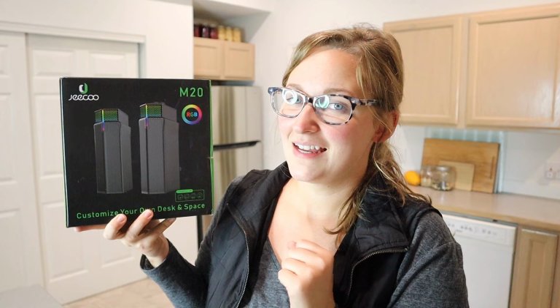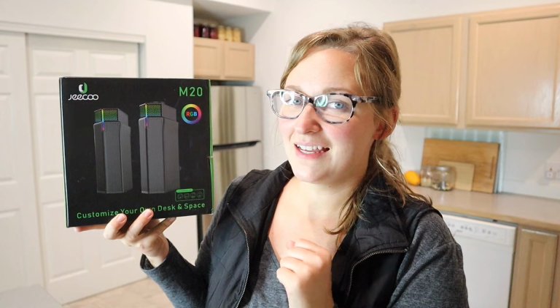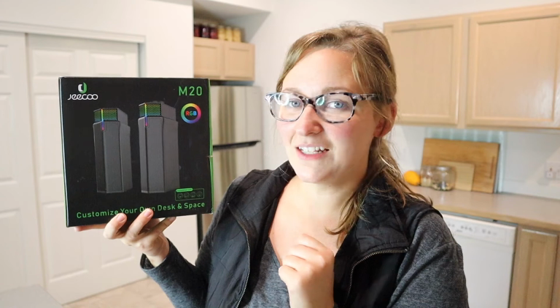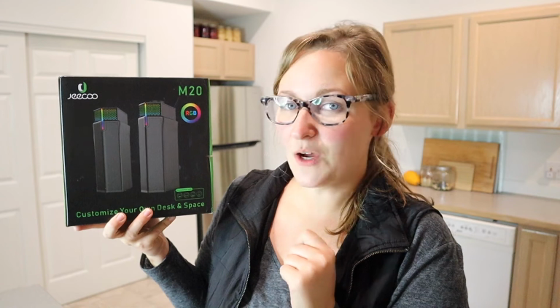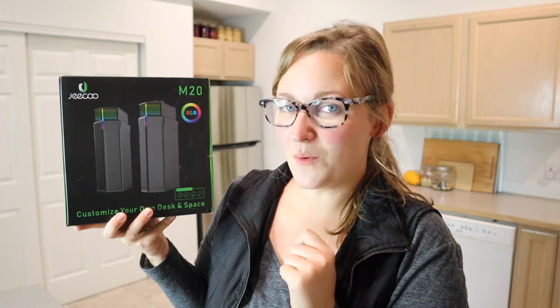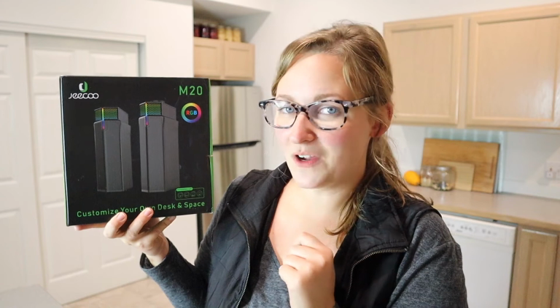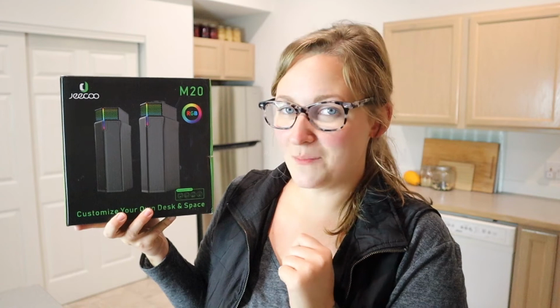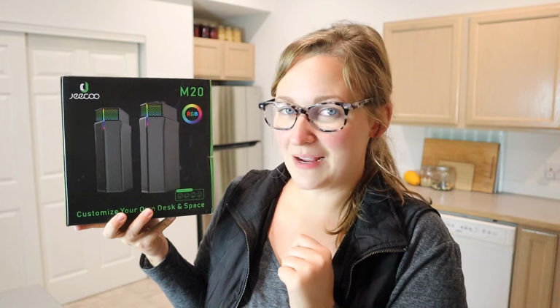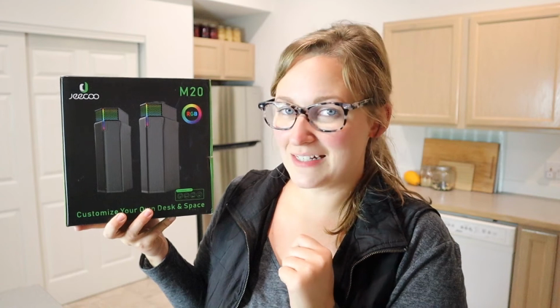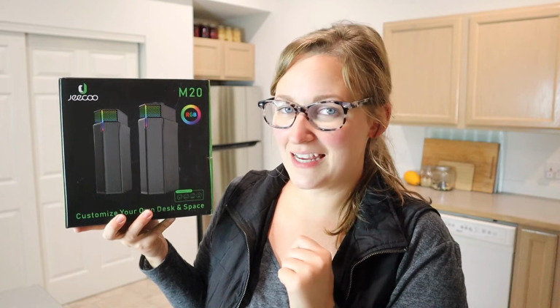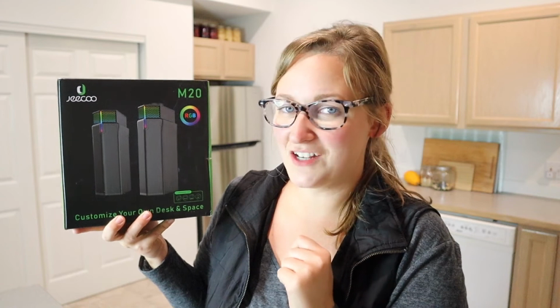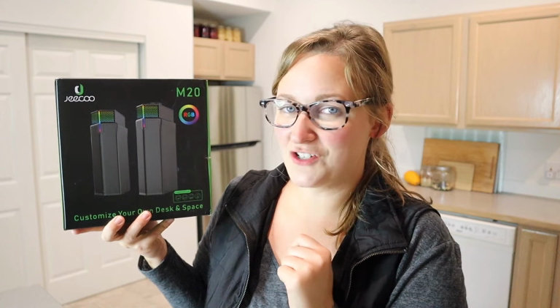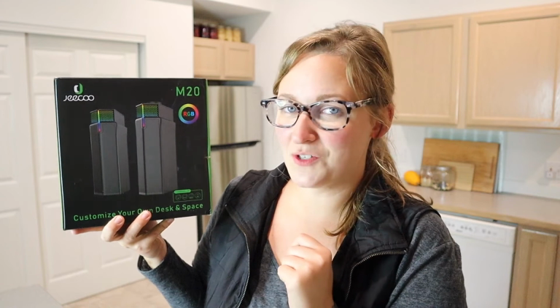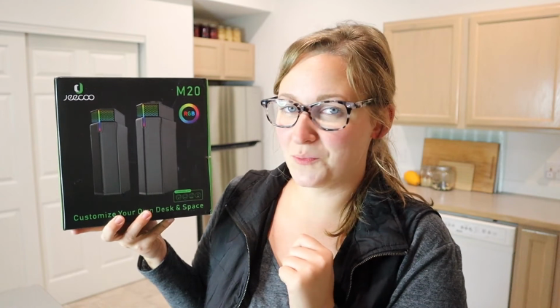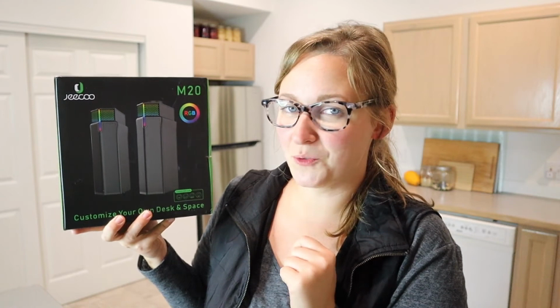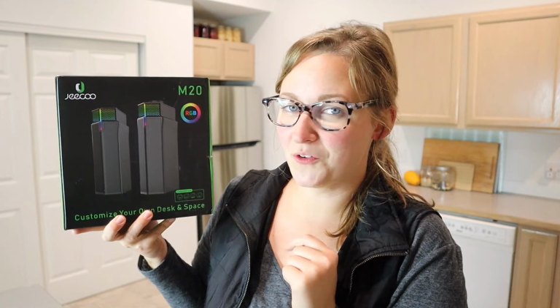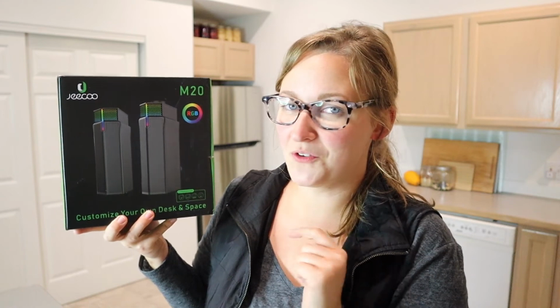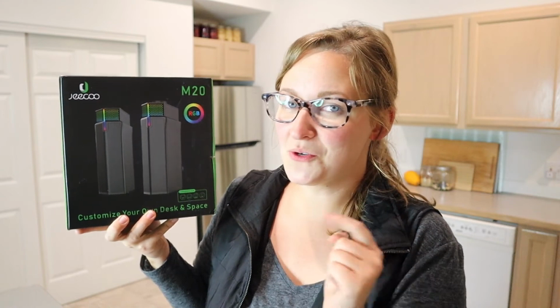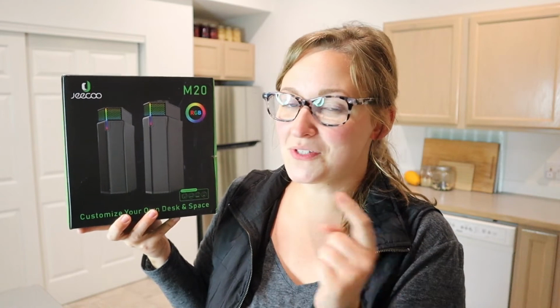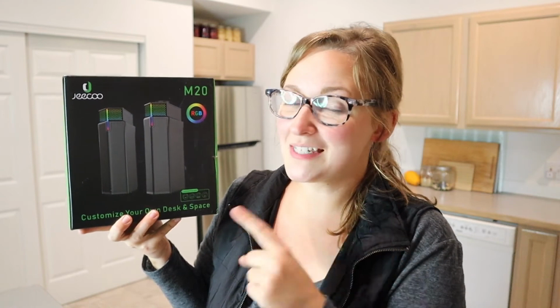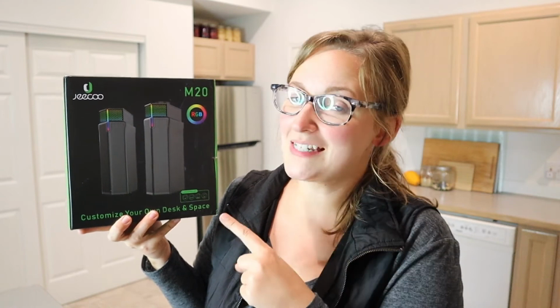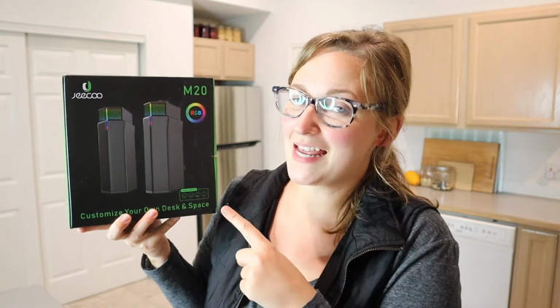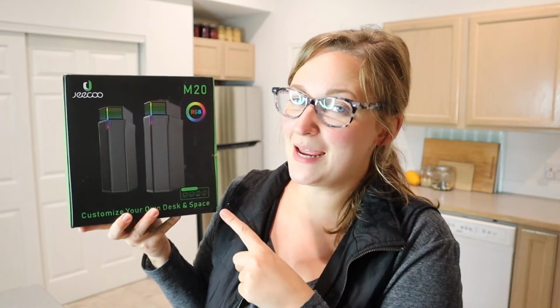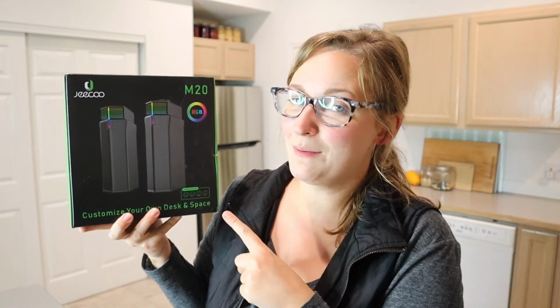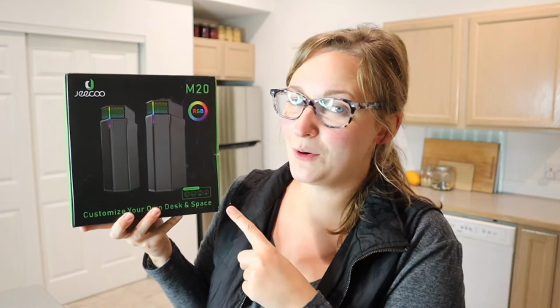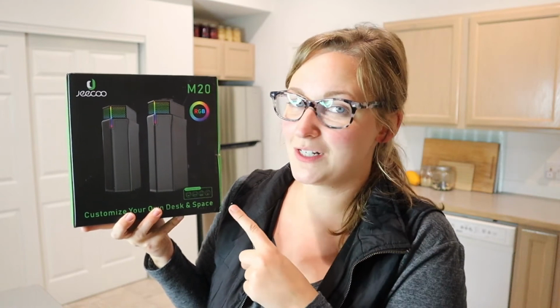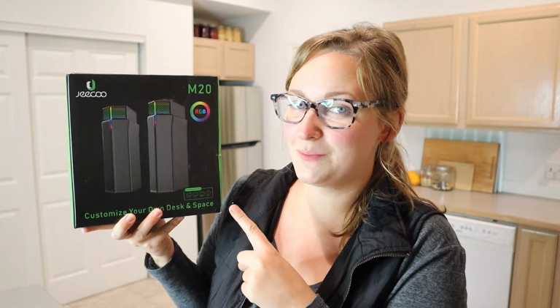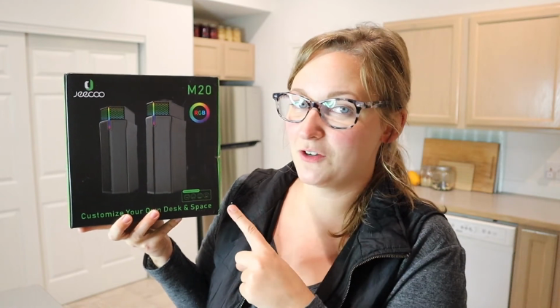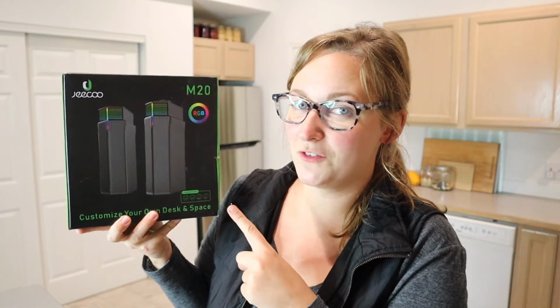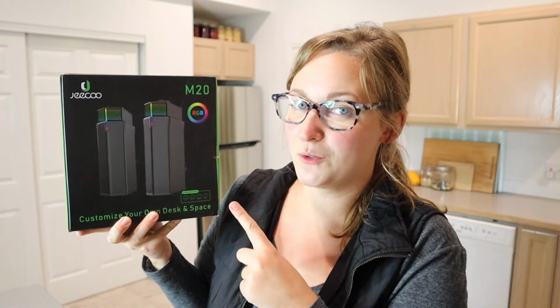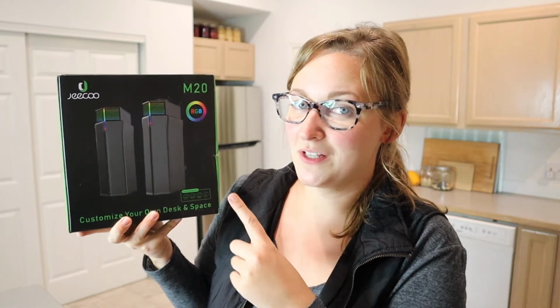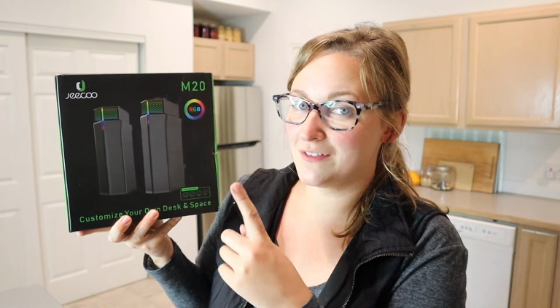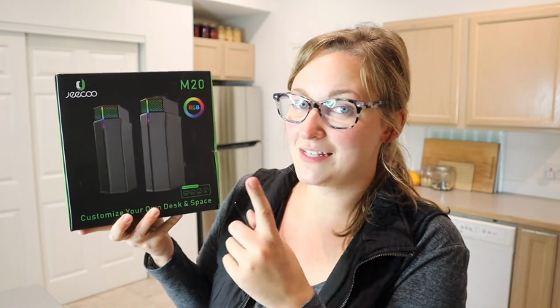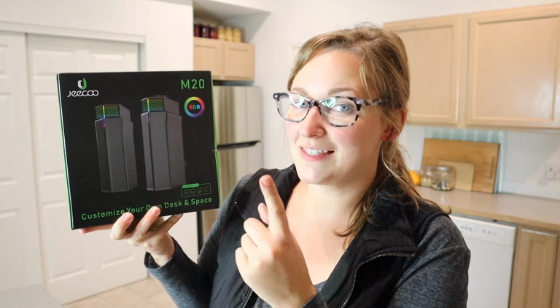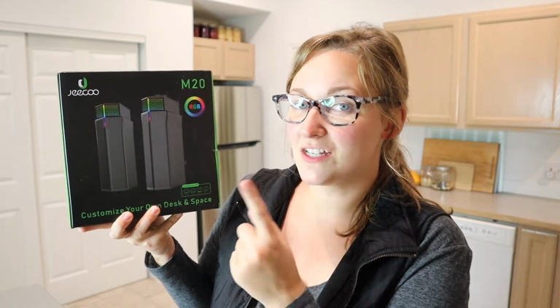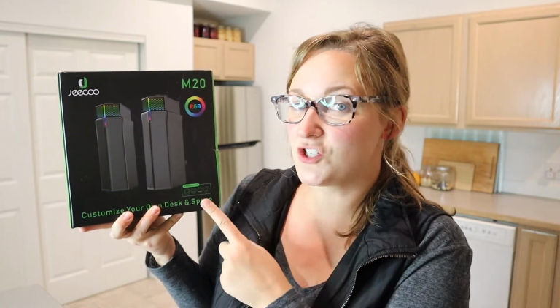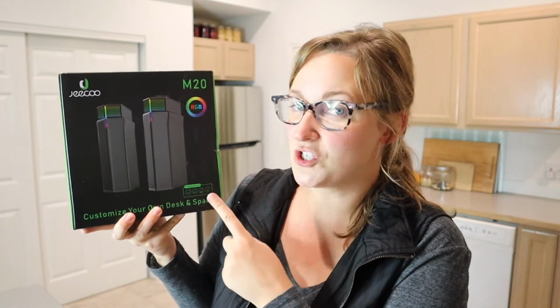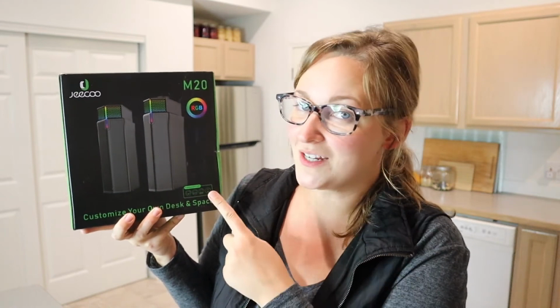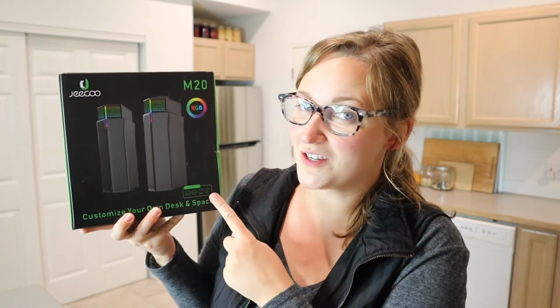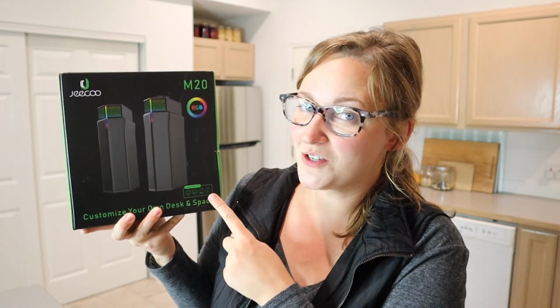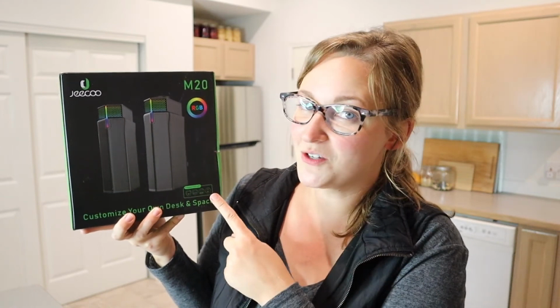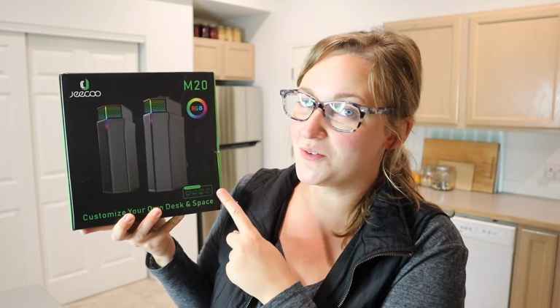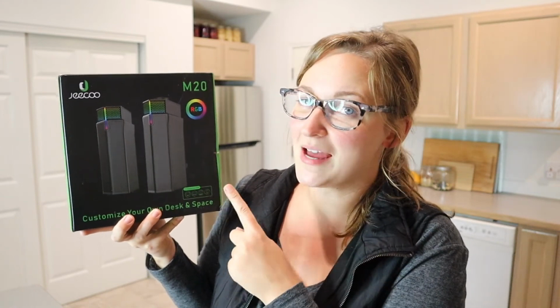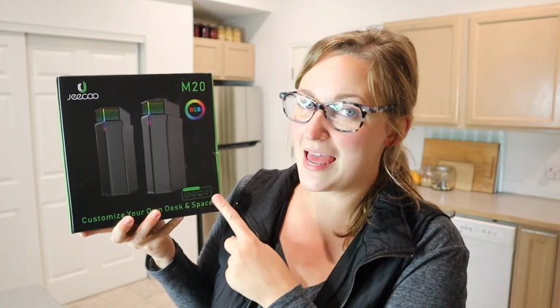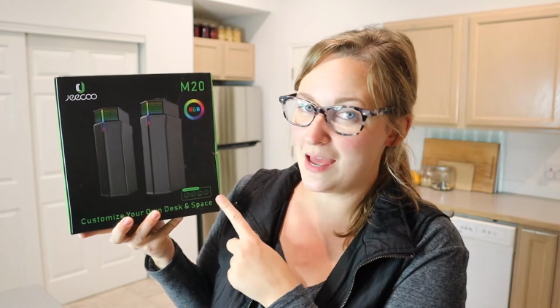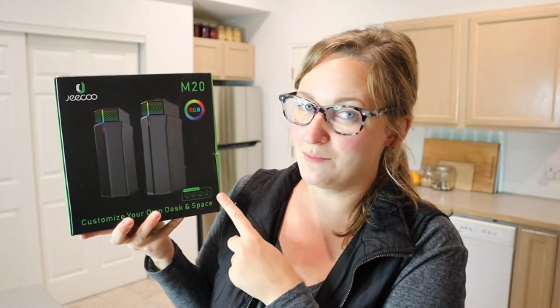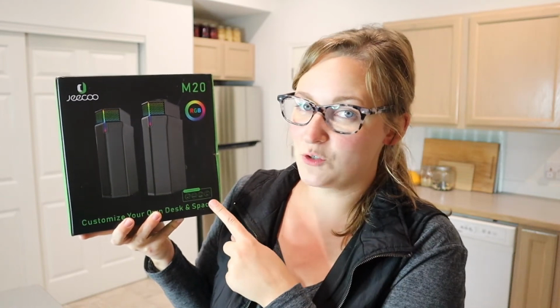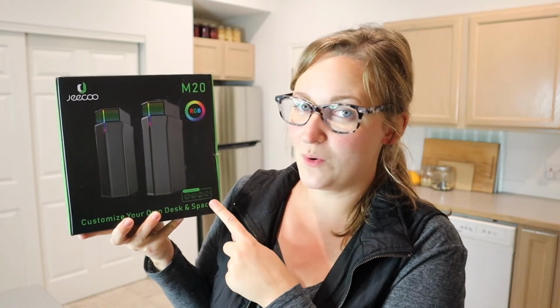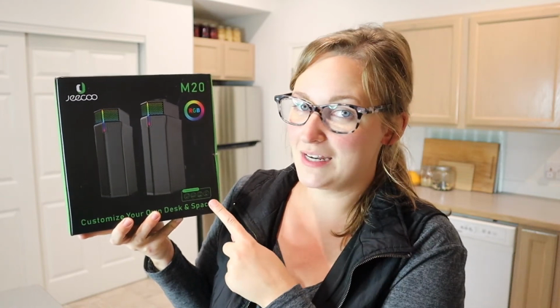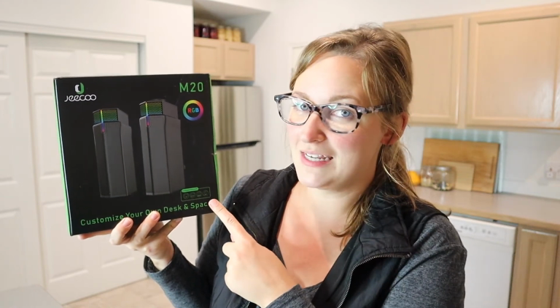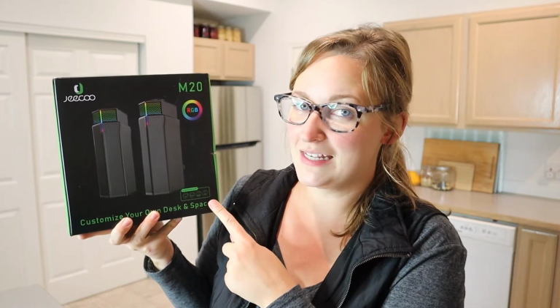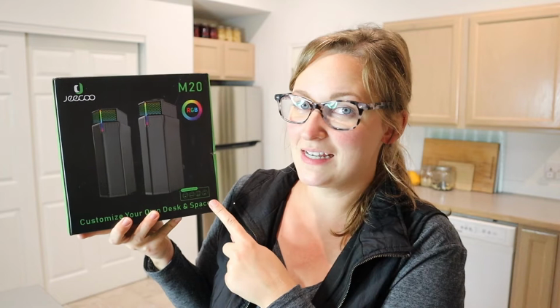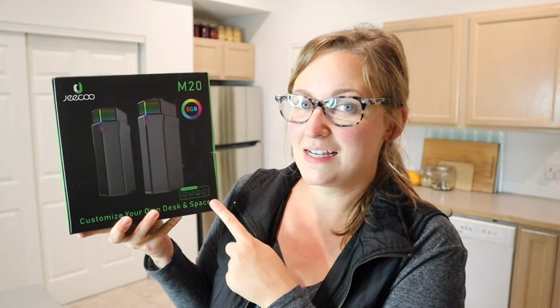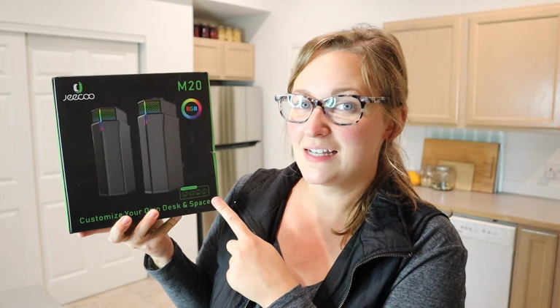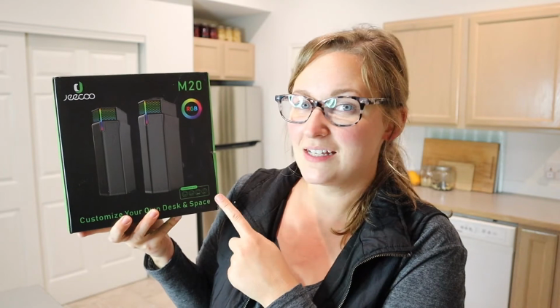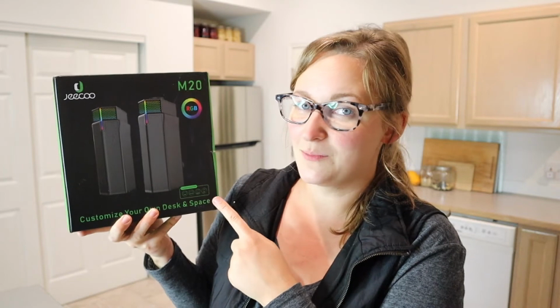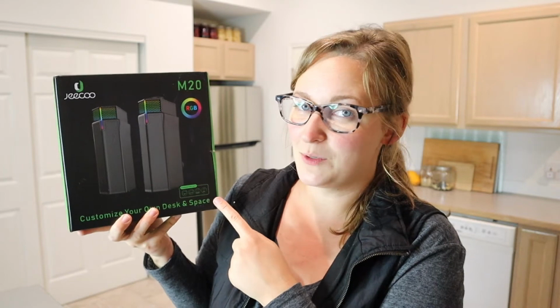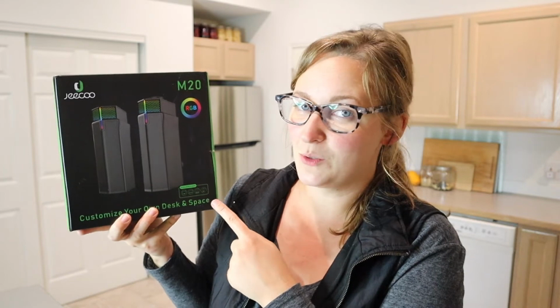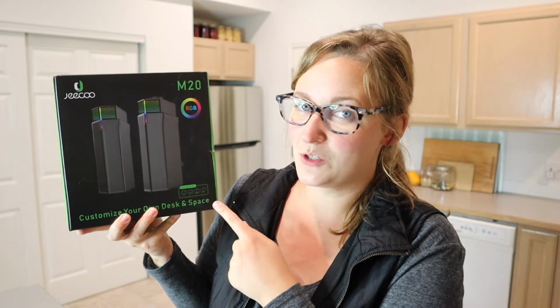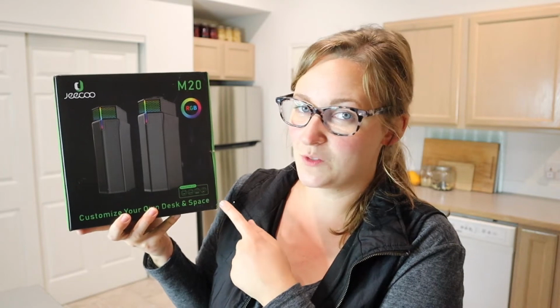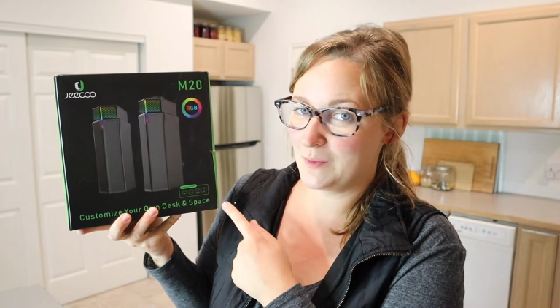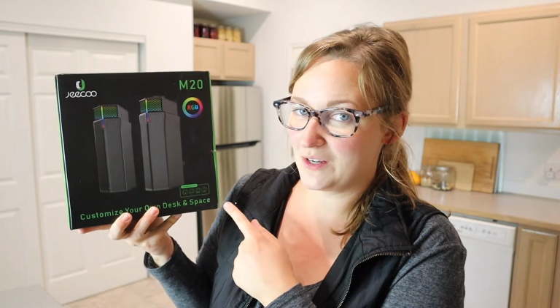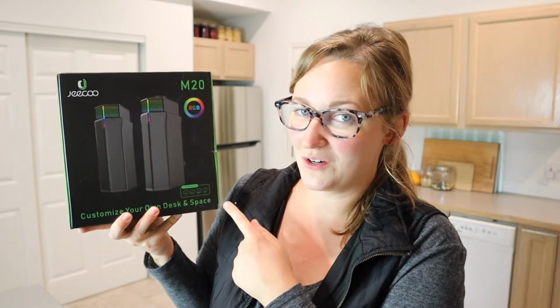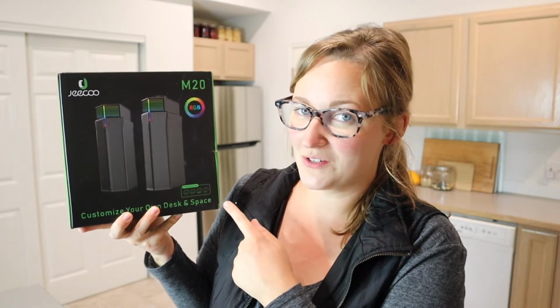Hello, welcome back to KG Simple Reviews. Today I'm going to be reviewing these GQU M20 computer speakers.